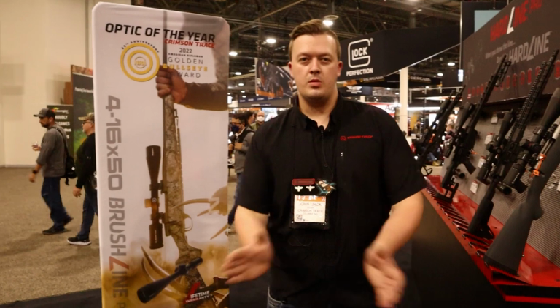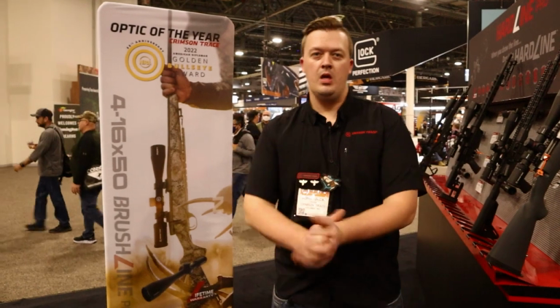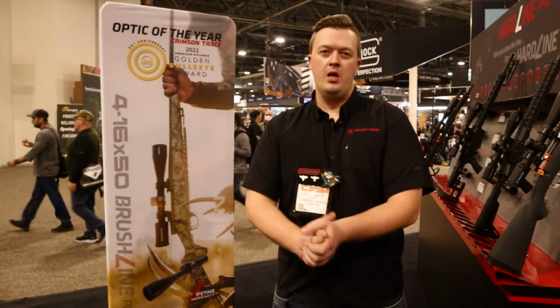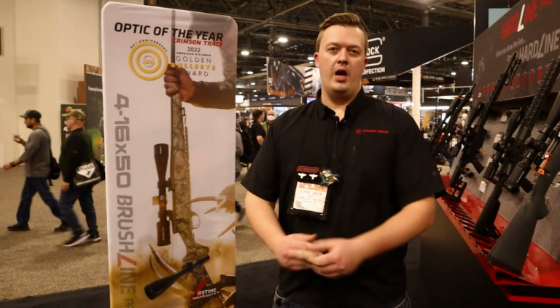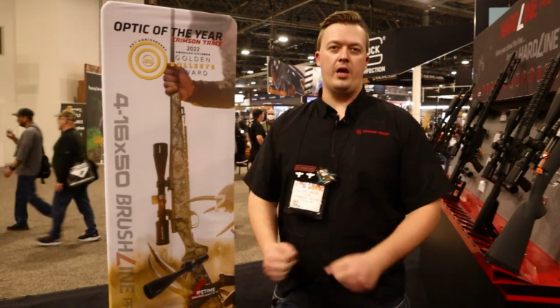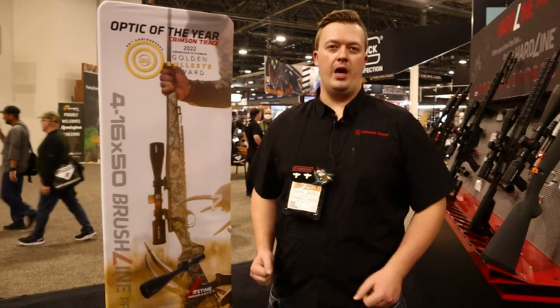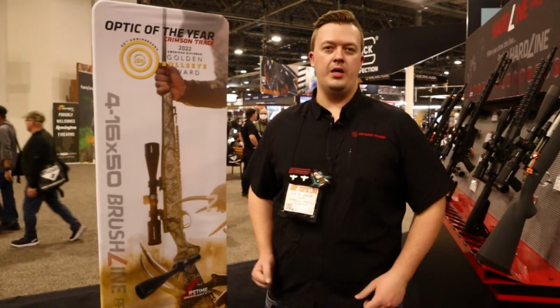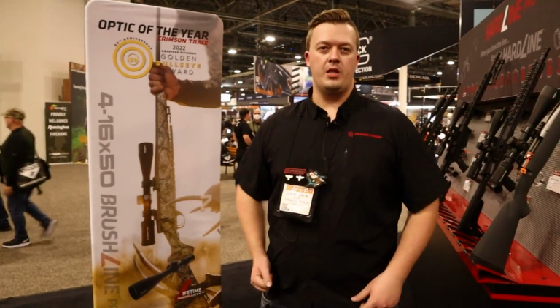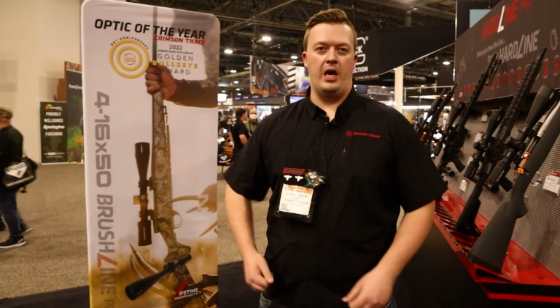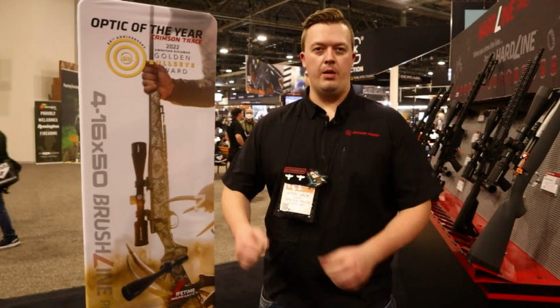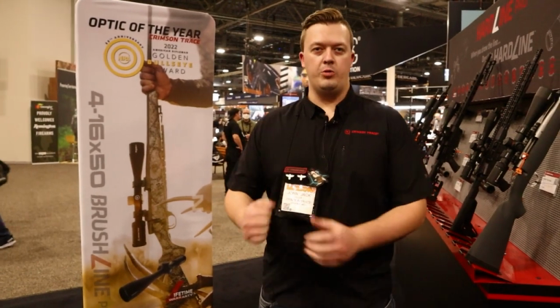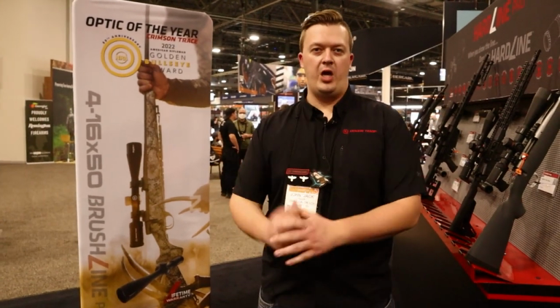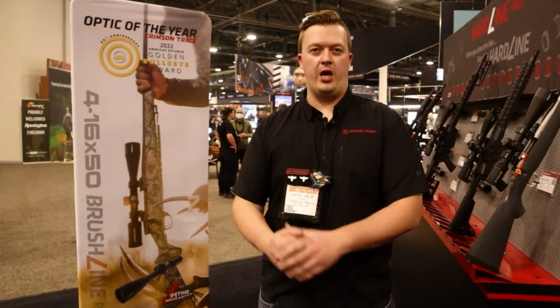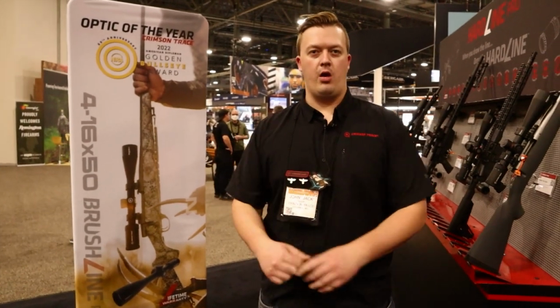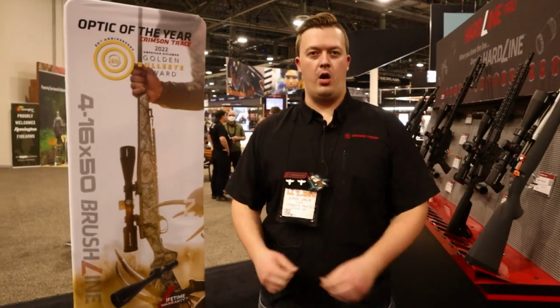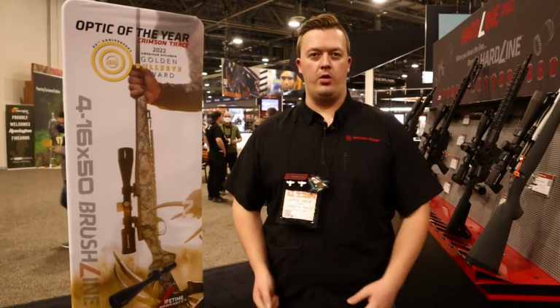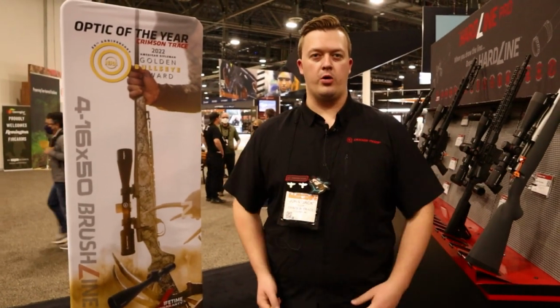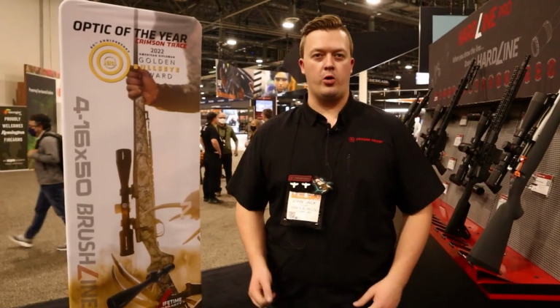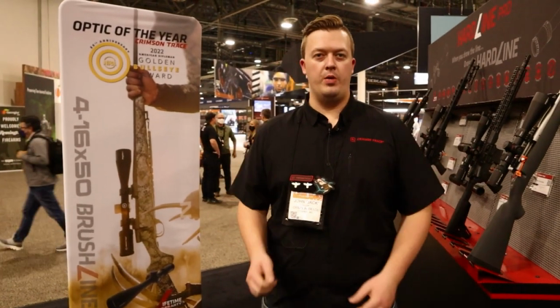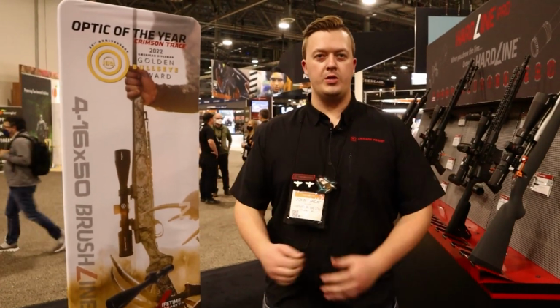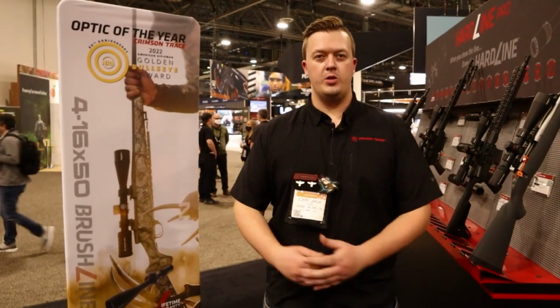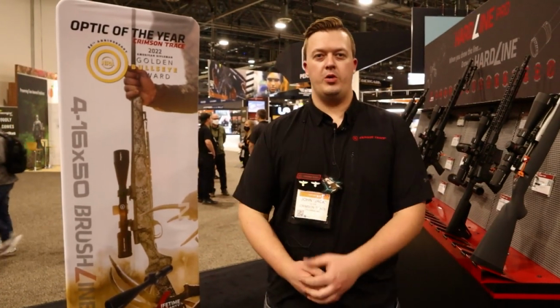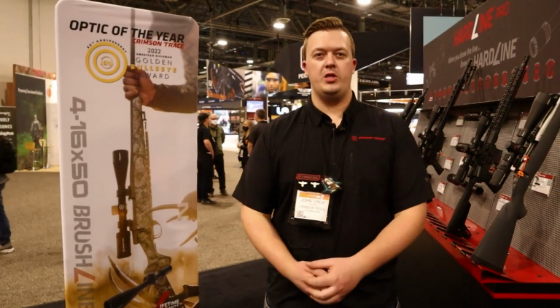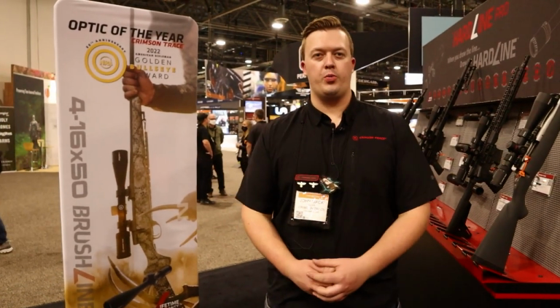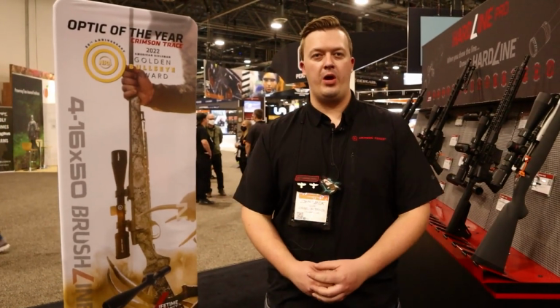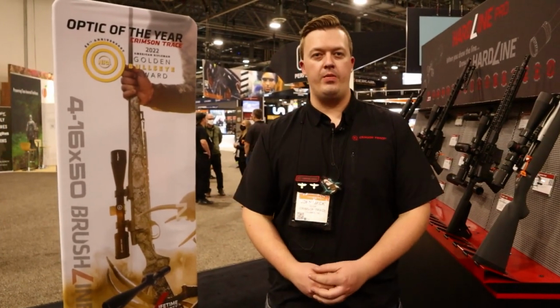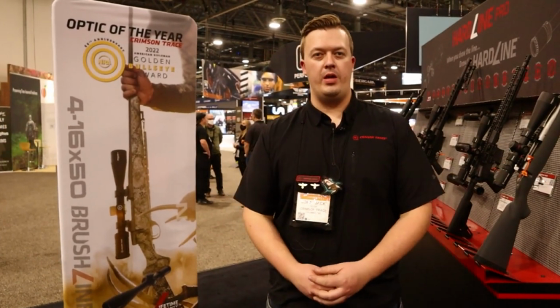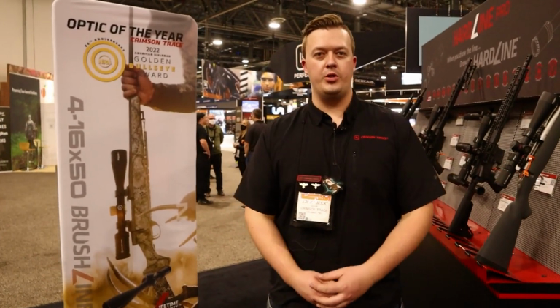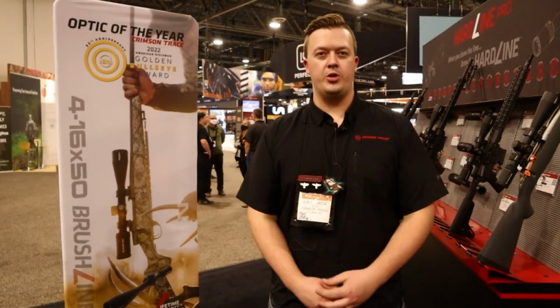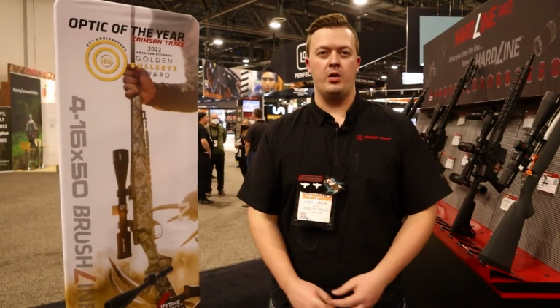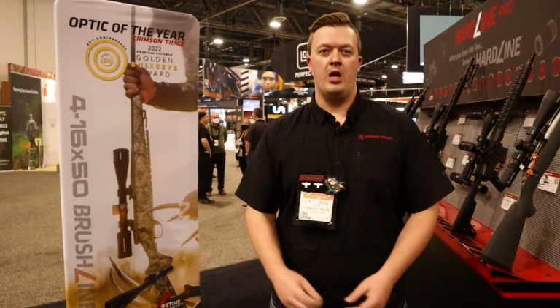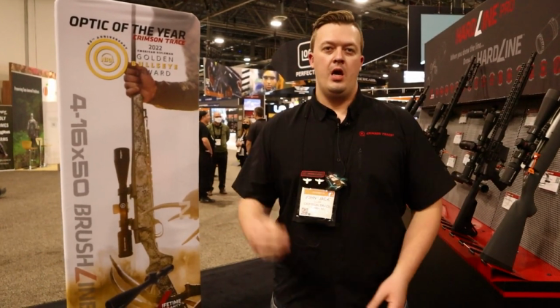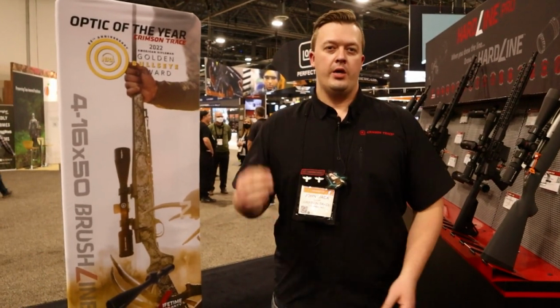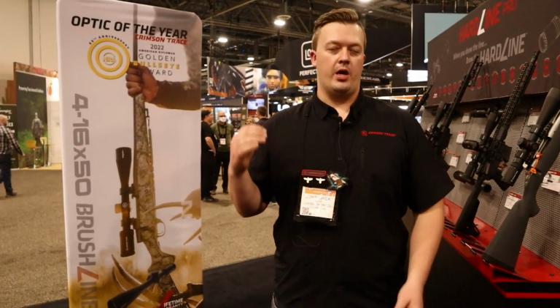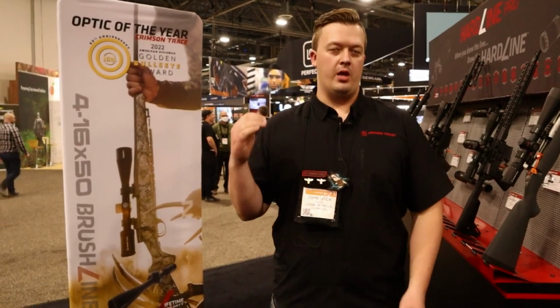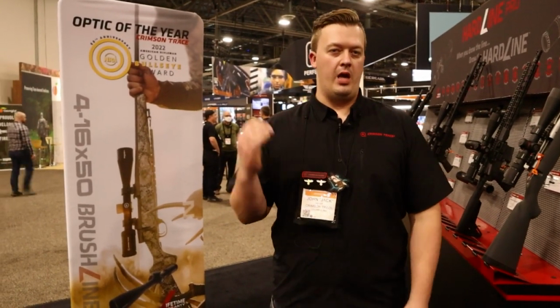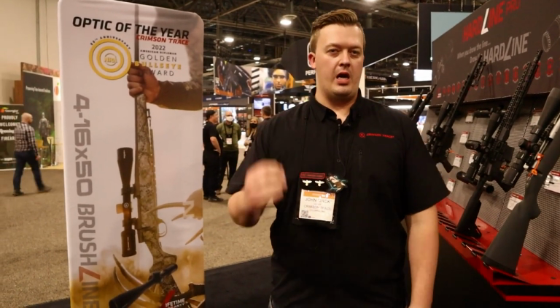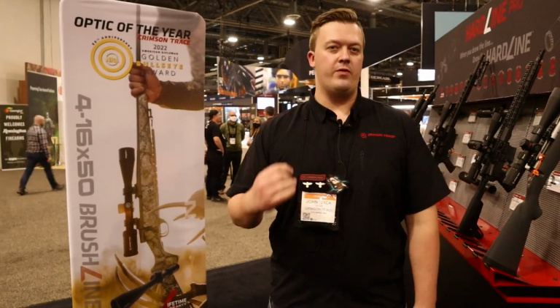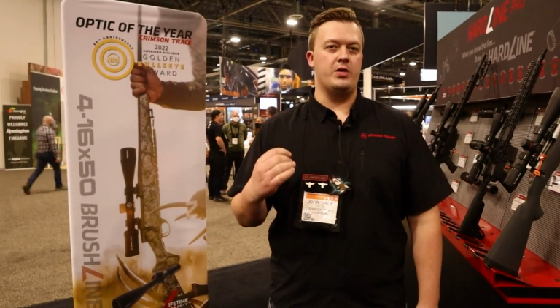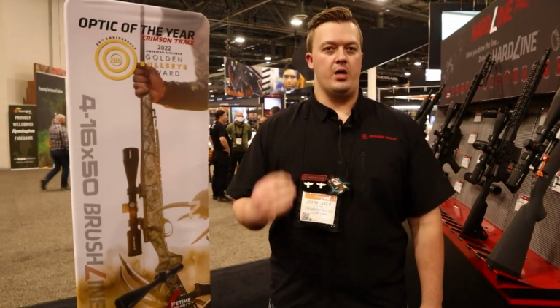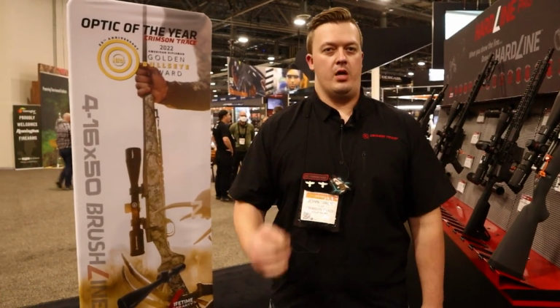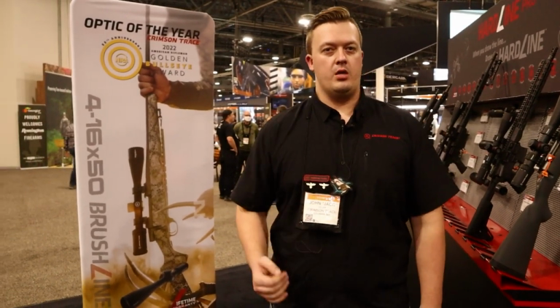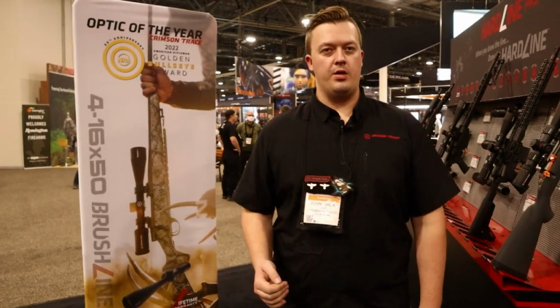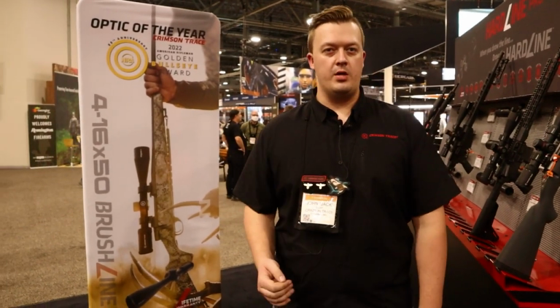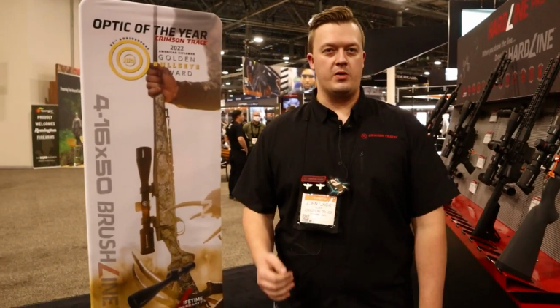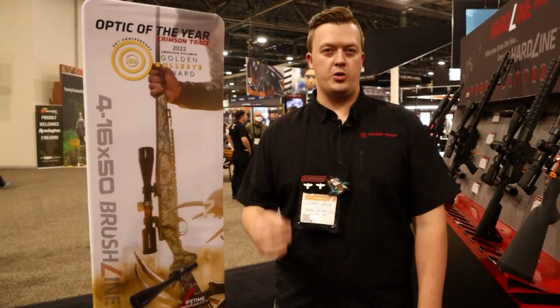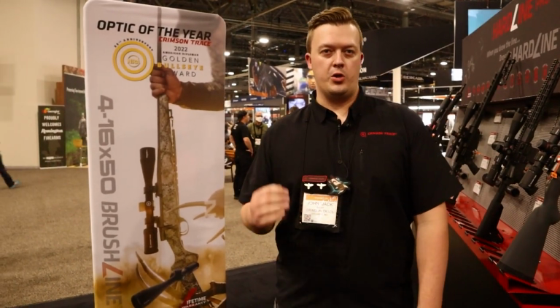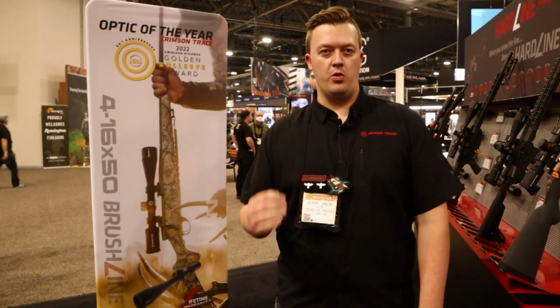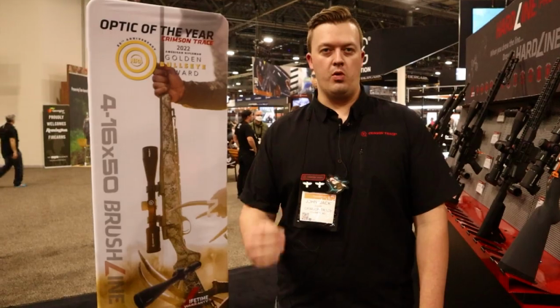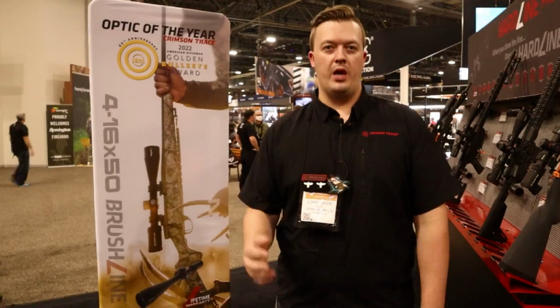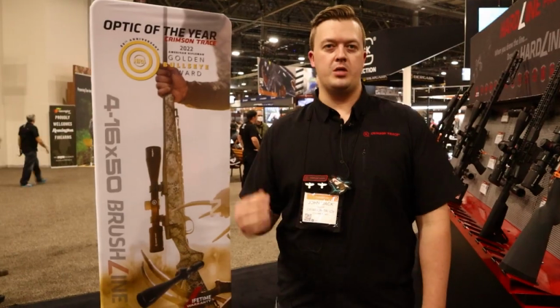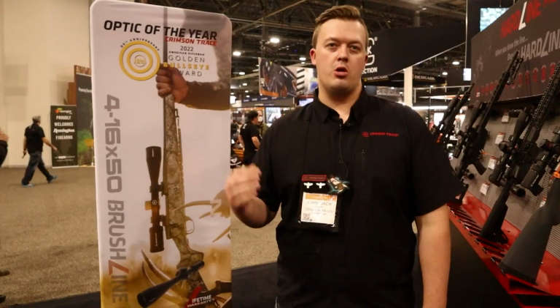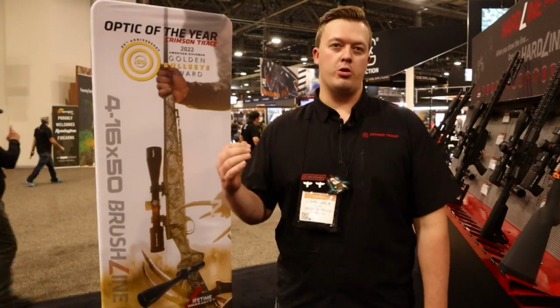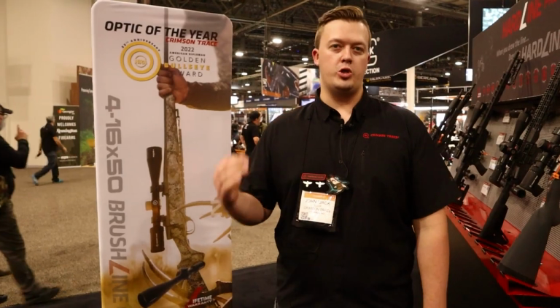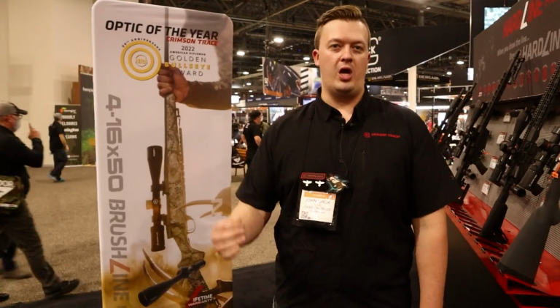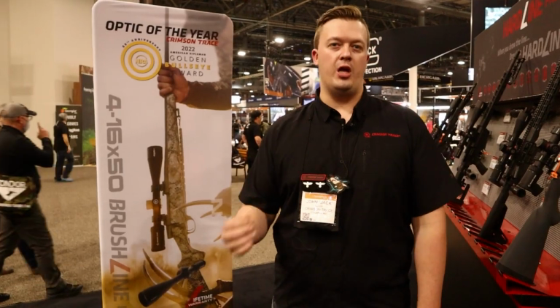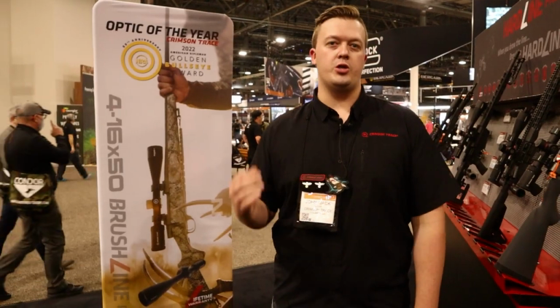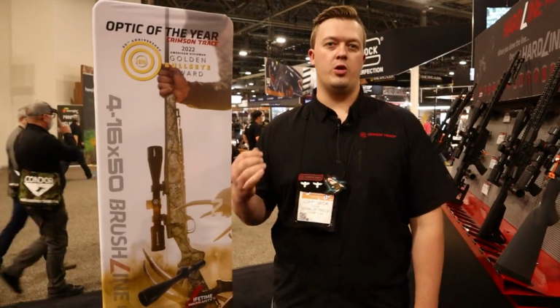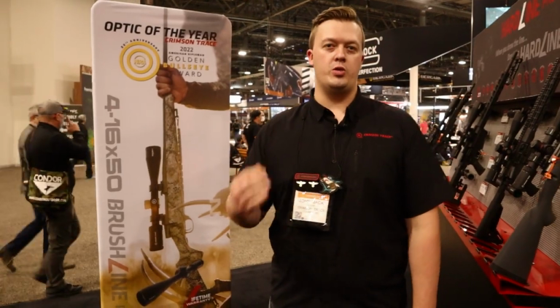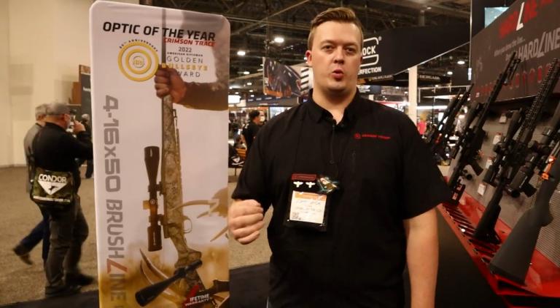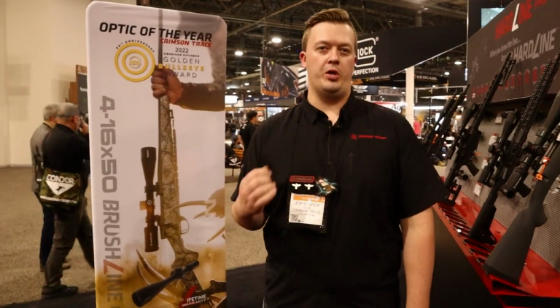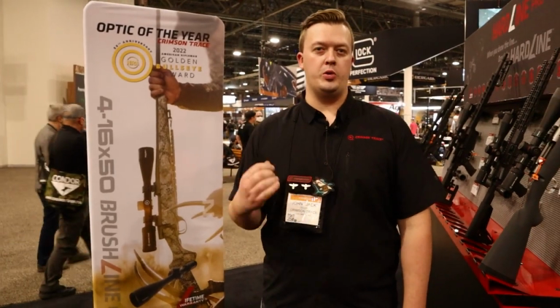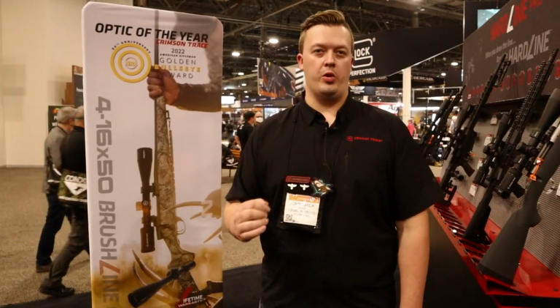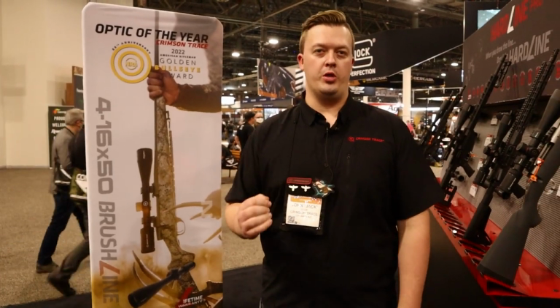Hi guys, I am Jack Ahler, Crimson Trace Brand Manager. I've got a lot of exciting things to show you guys here at SHOT Show 2022.